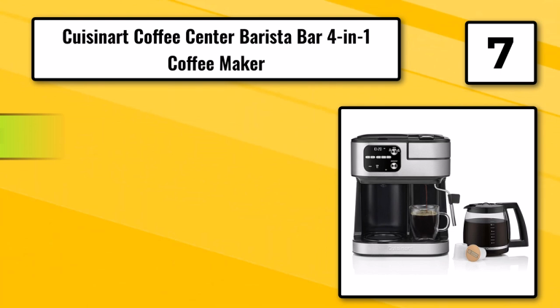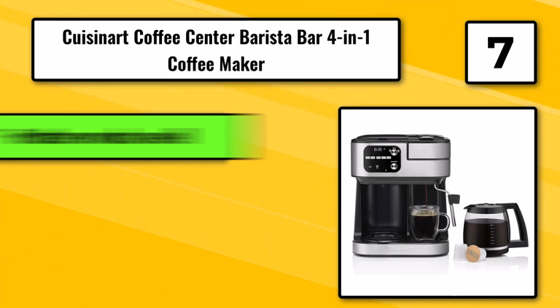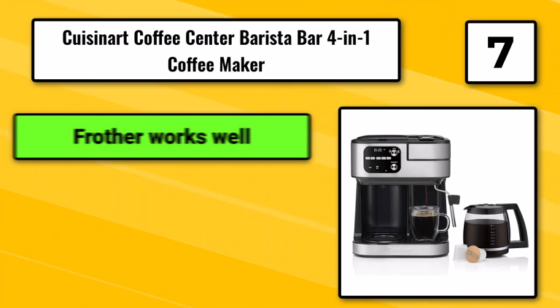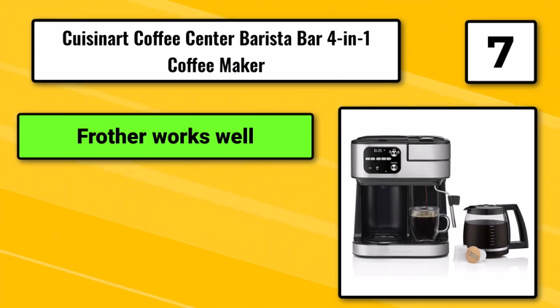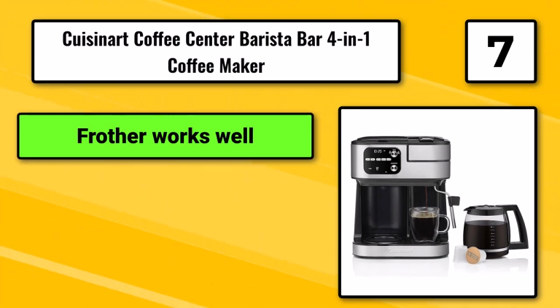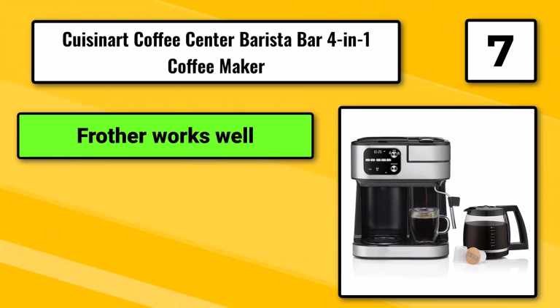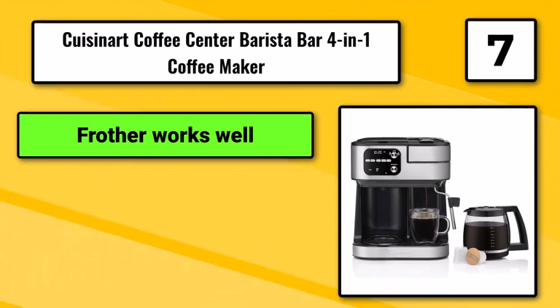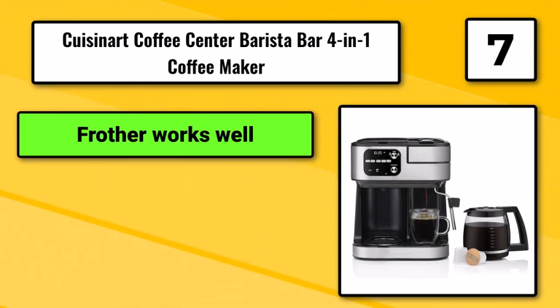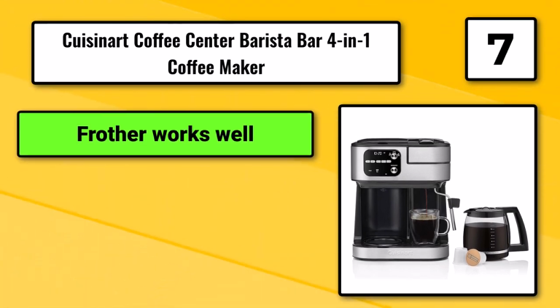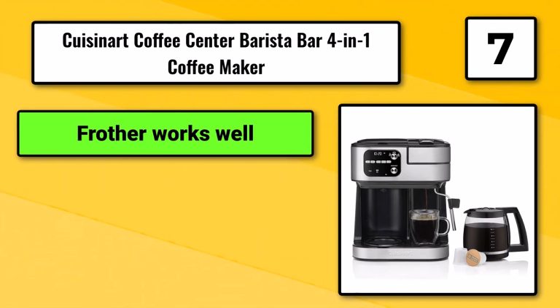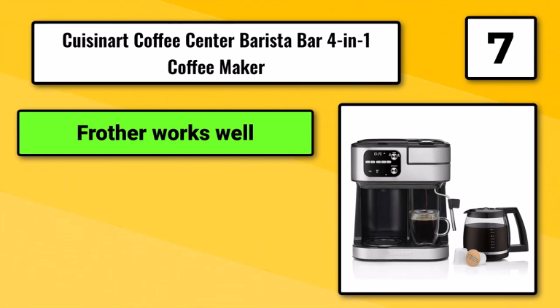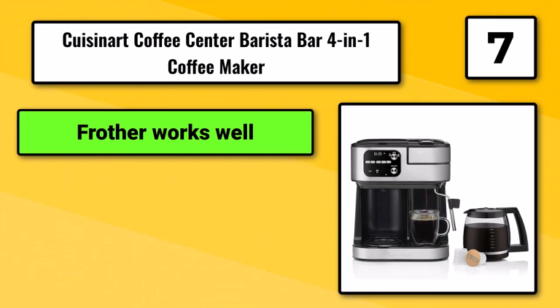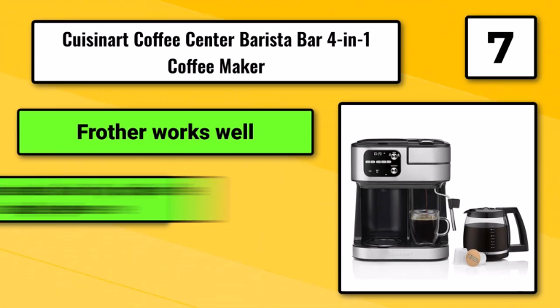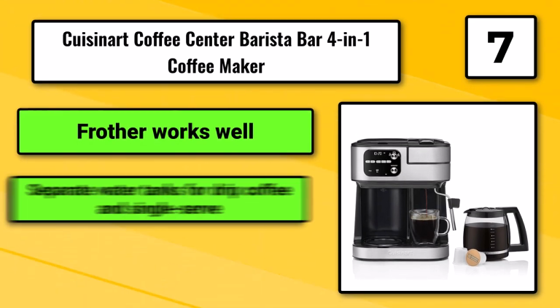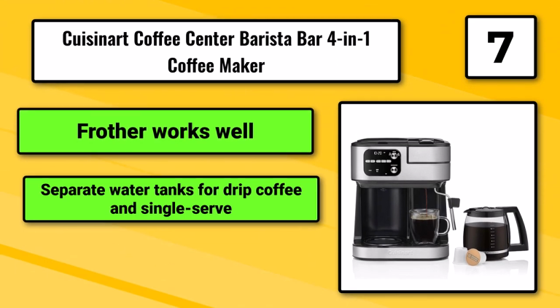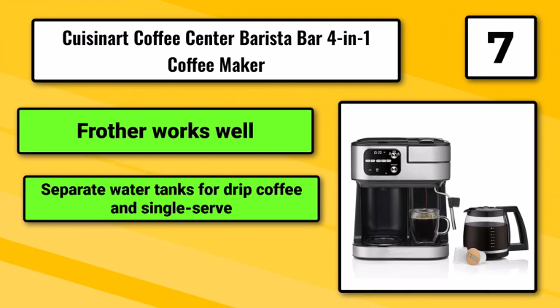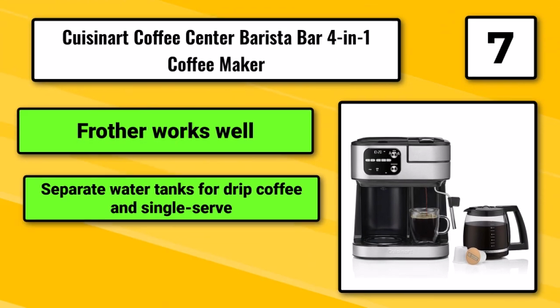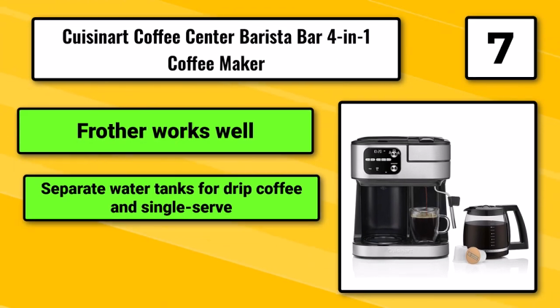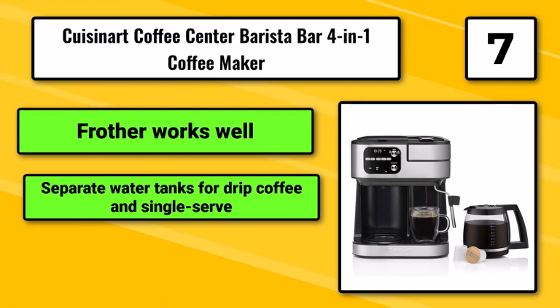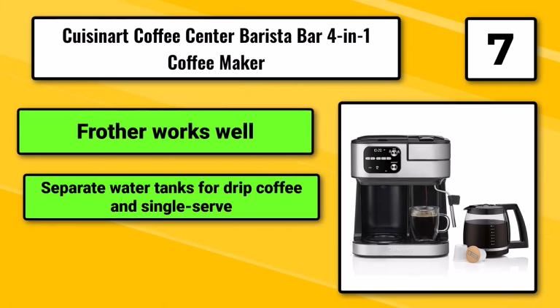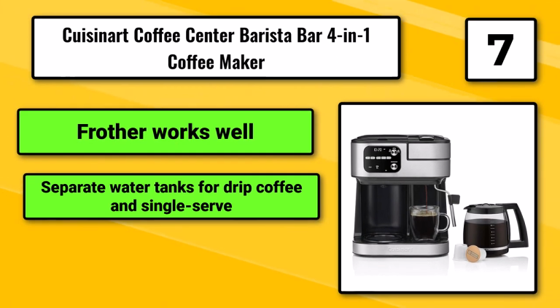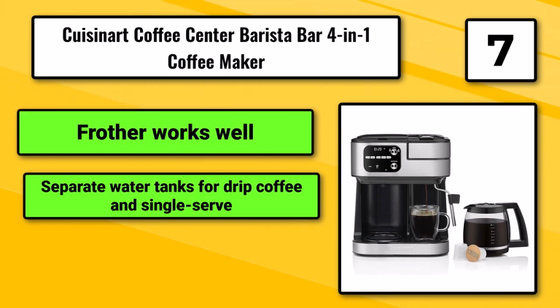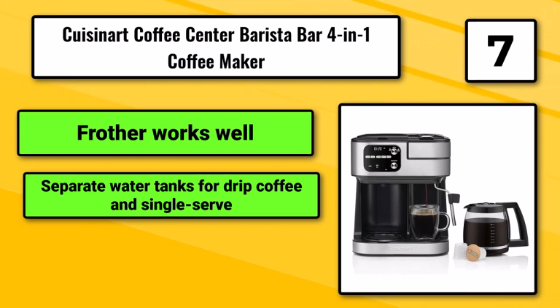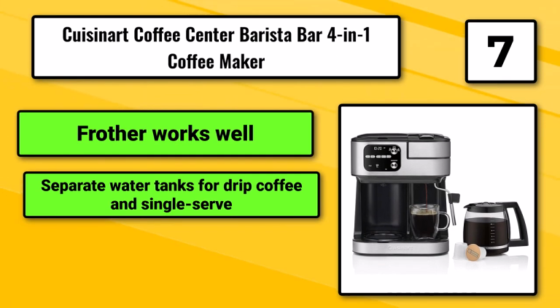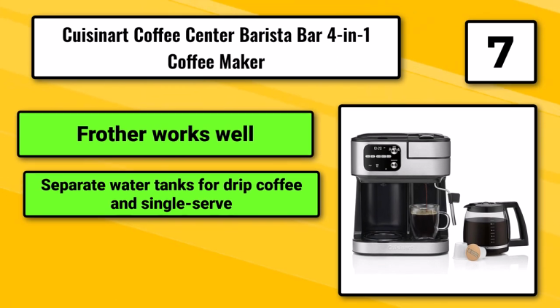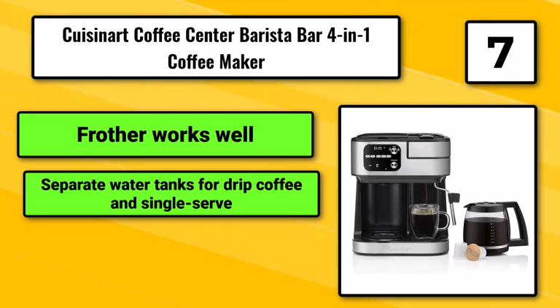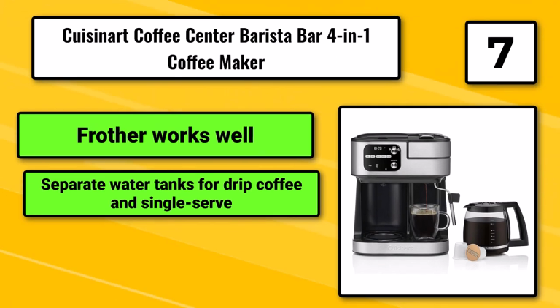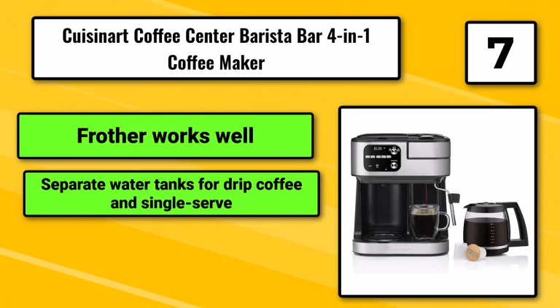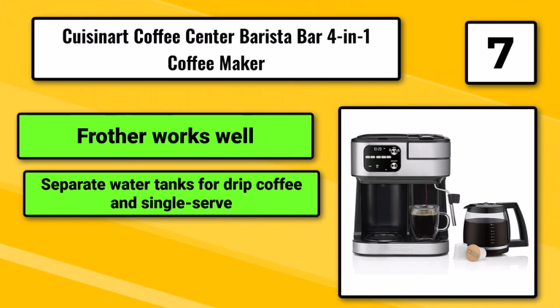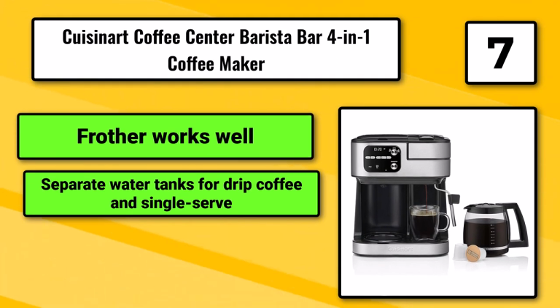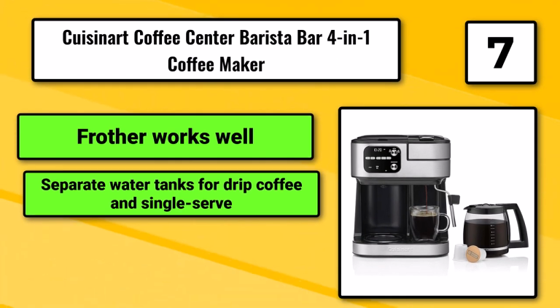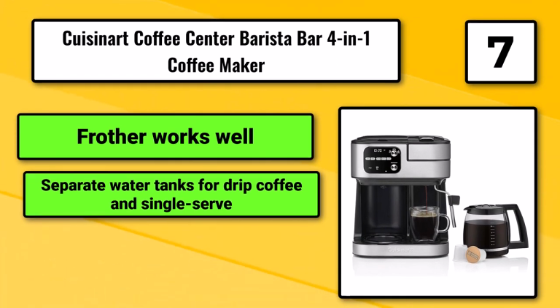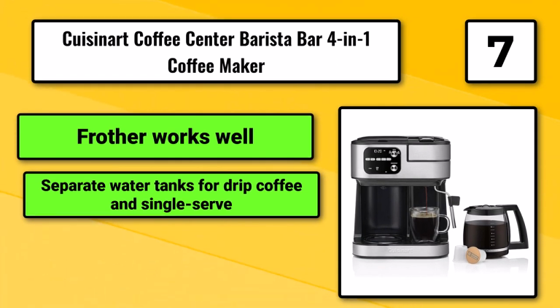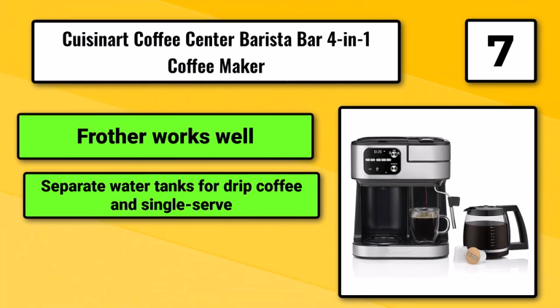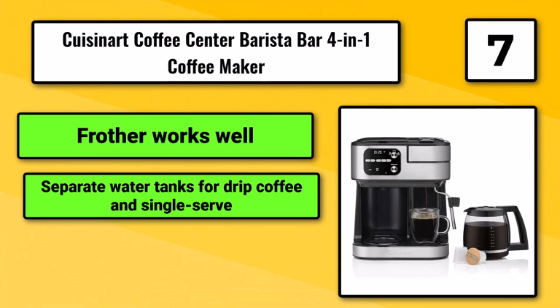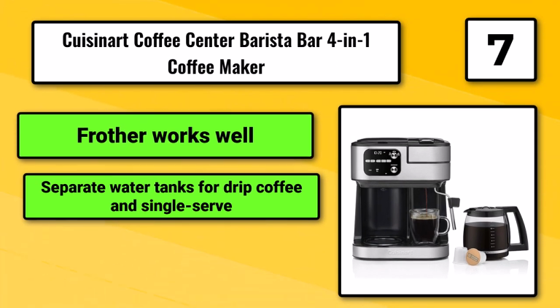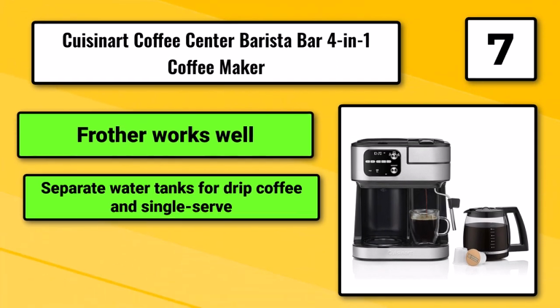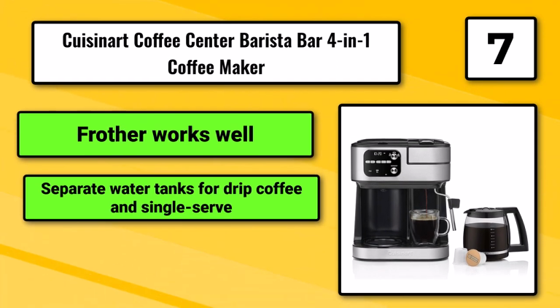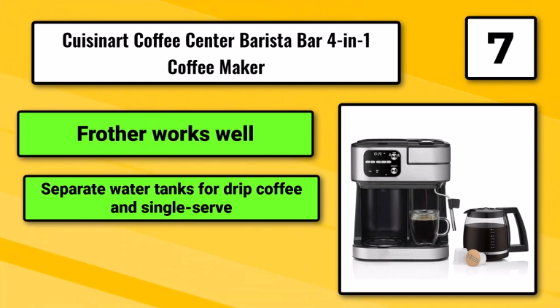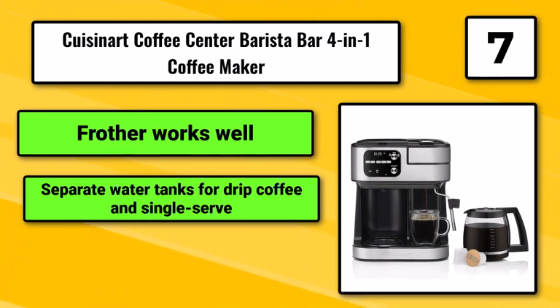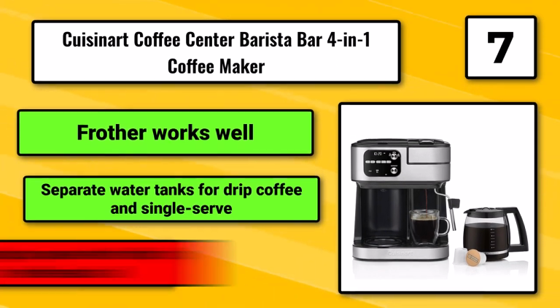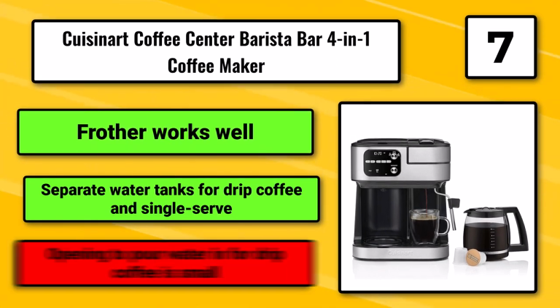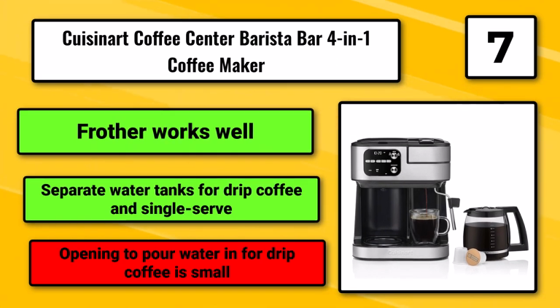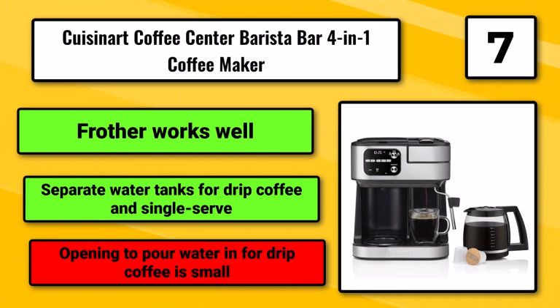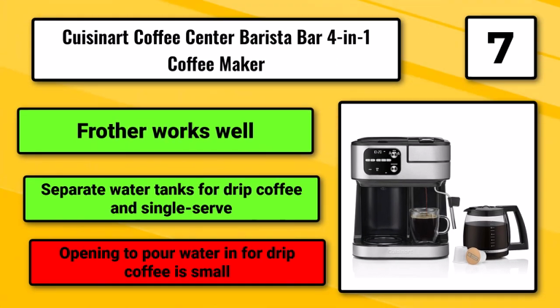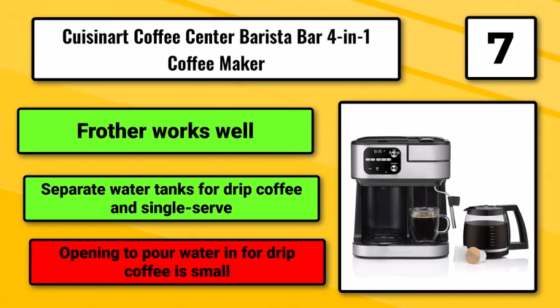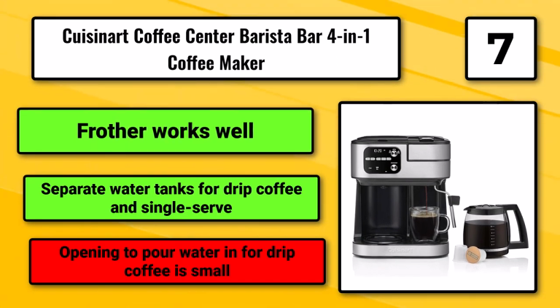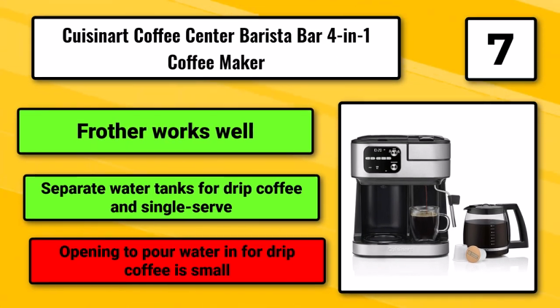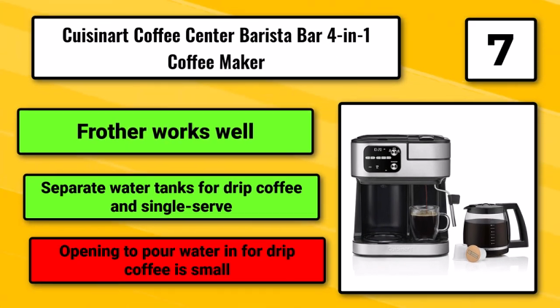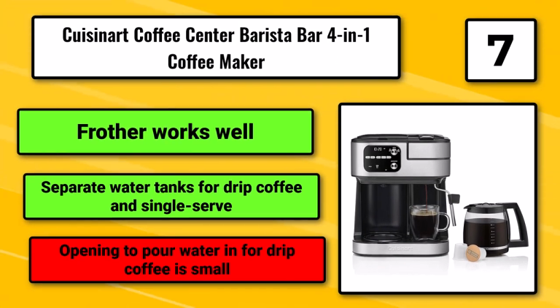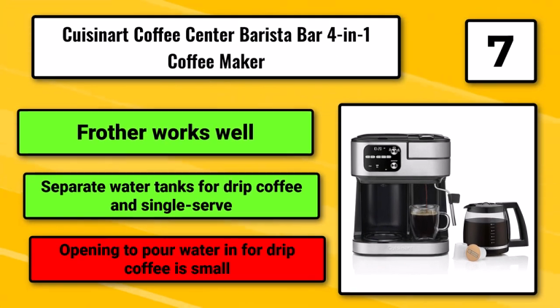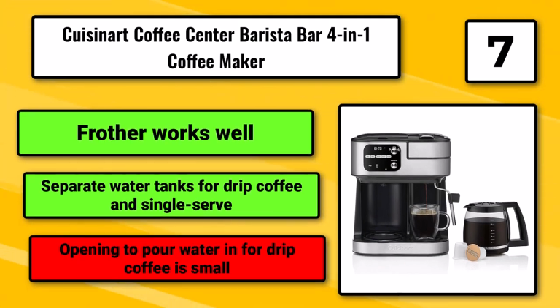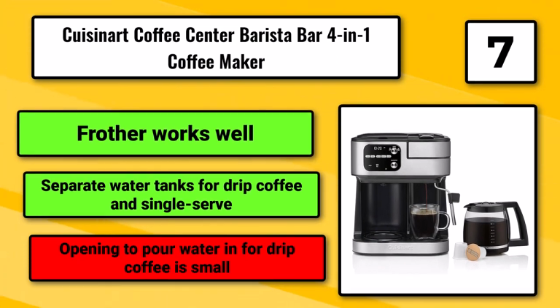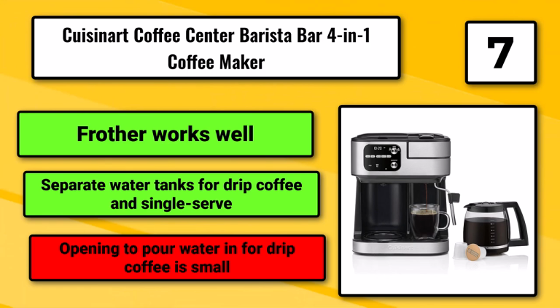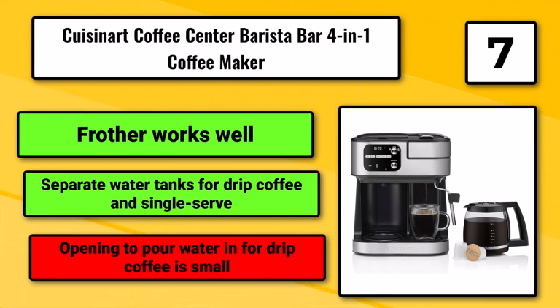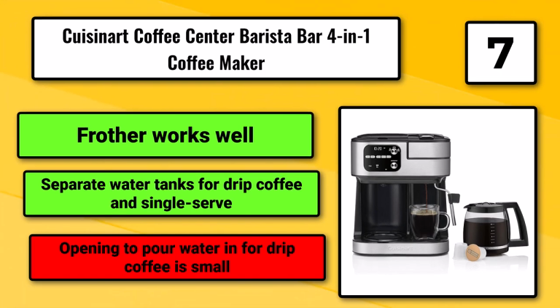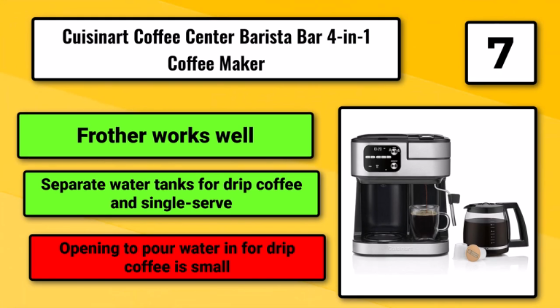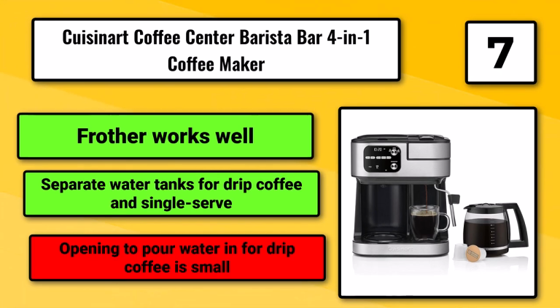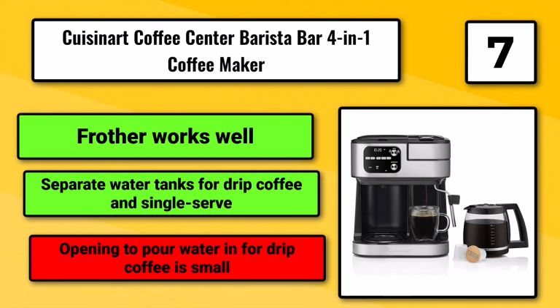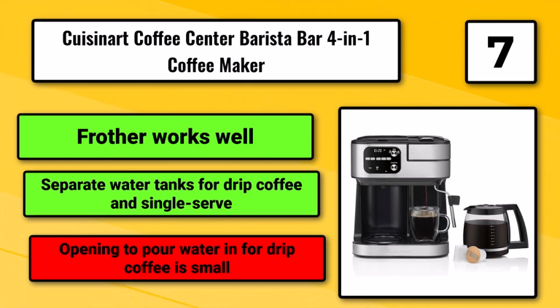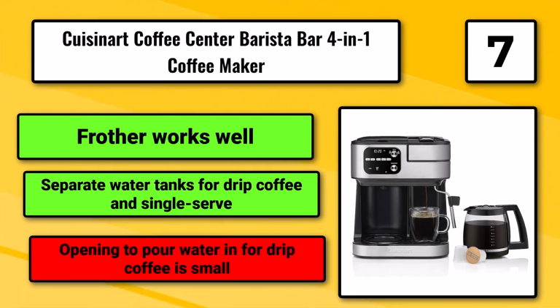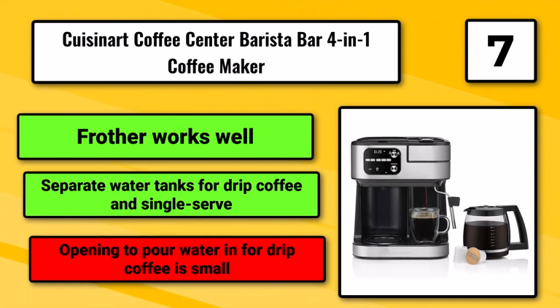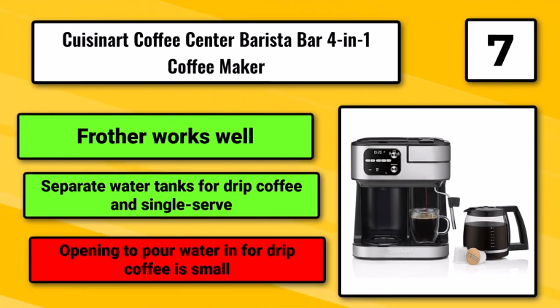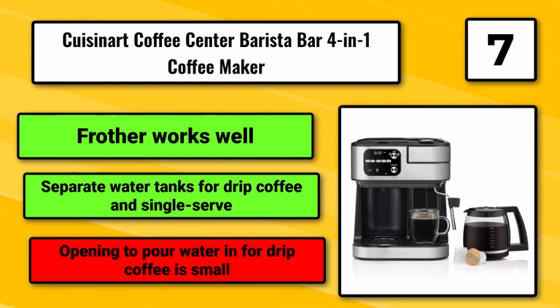Frother works well. Separate water tanks for drip coffee and single-serve. Opening to pour water in for drip coffee is small.